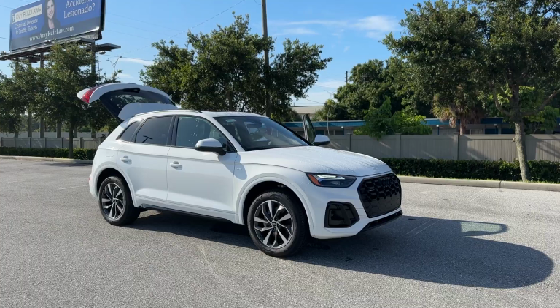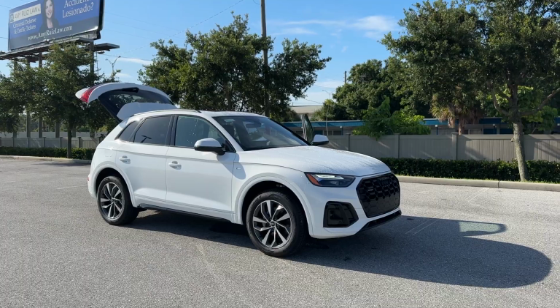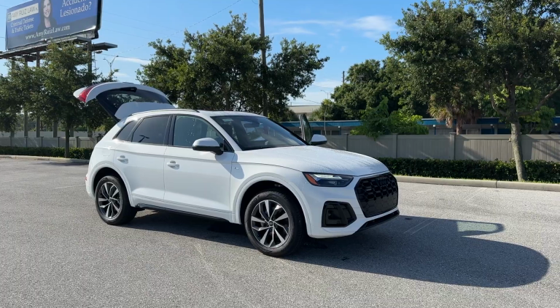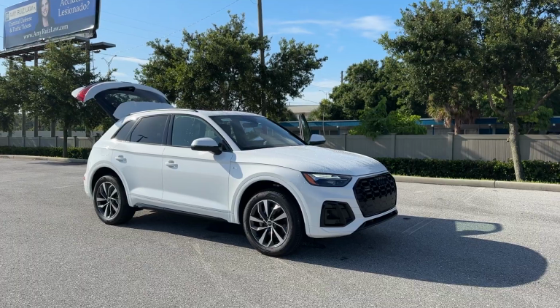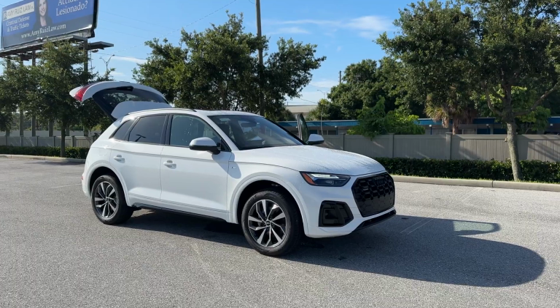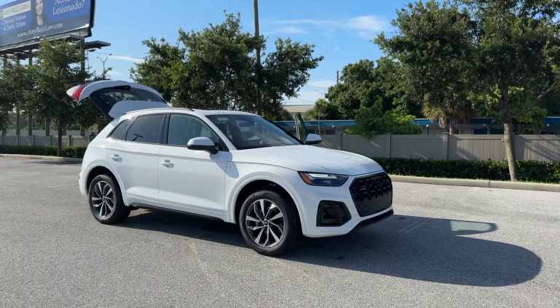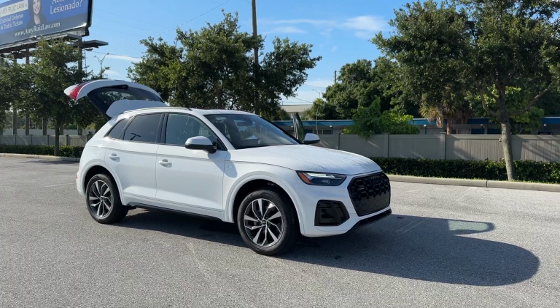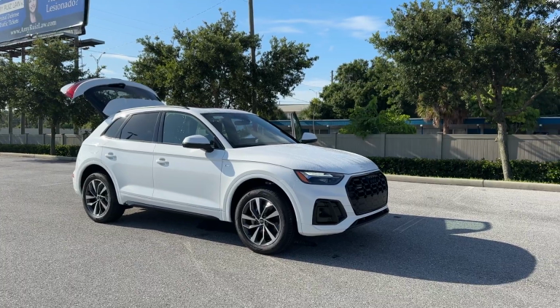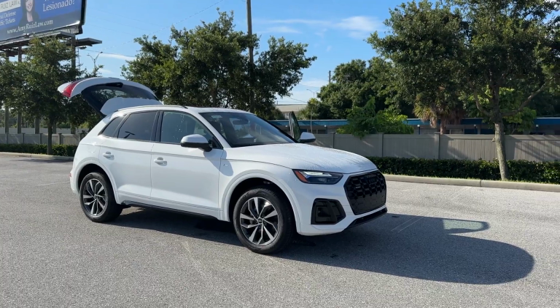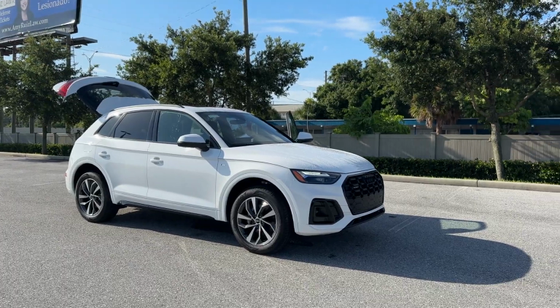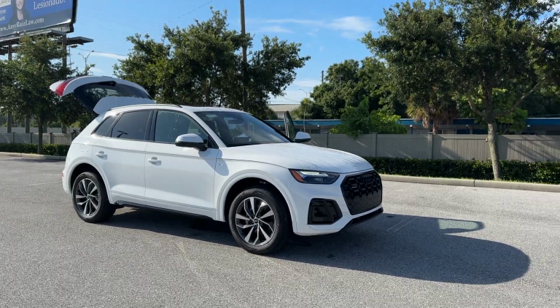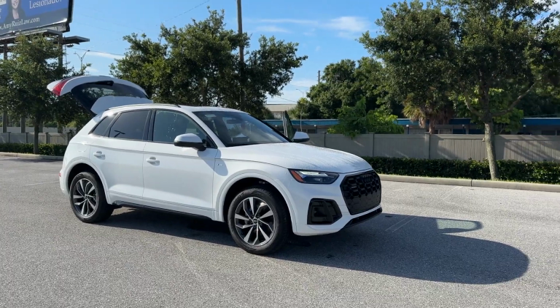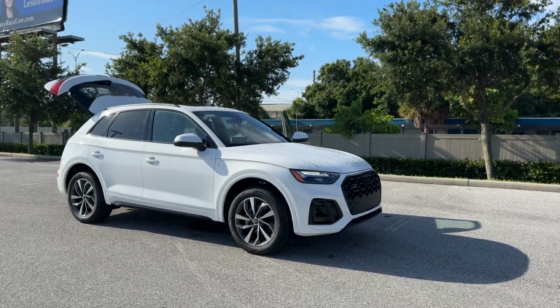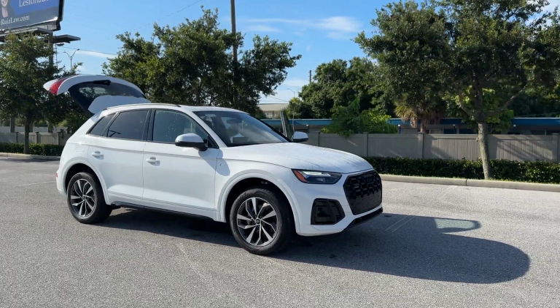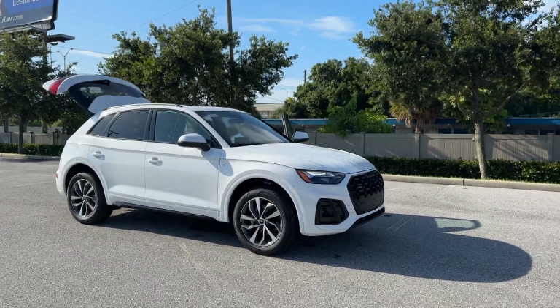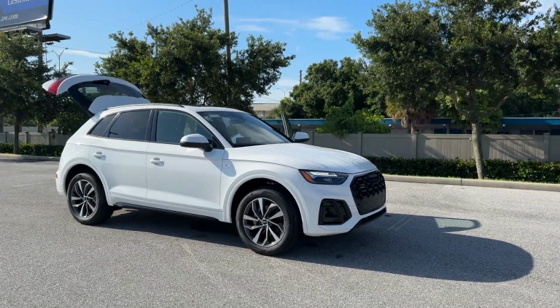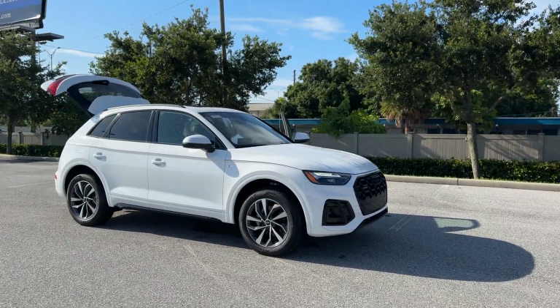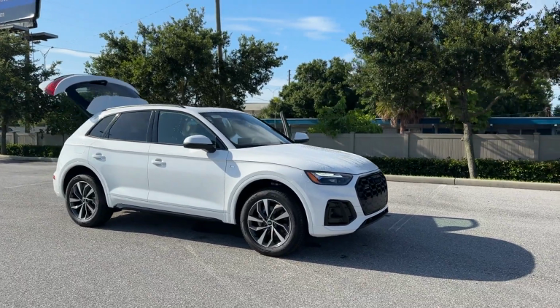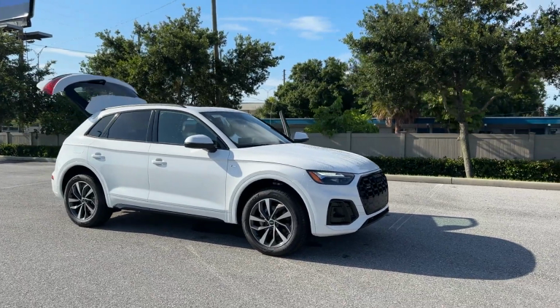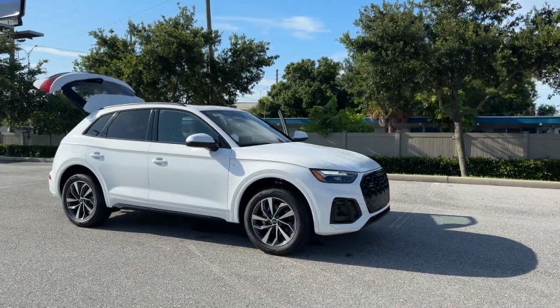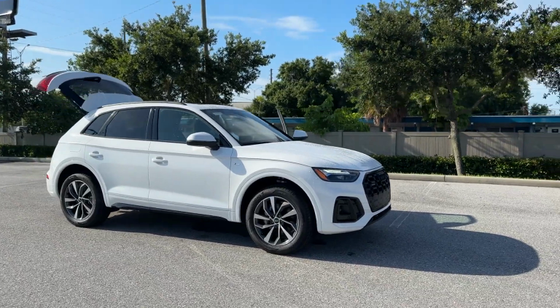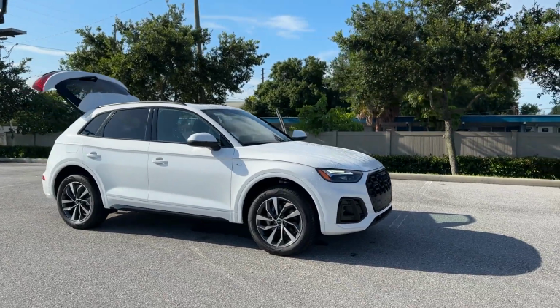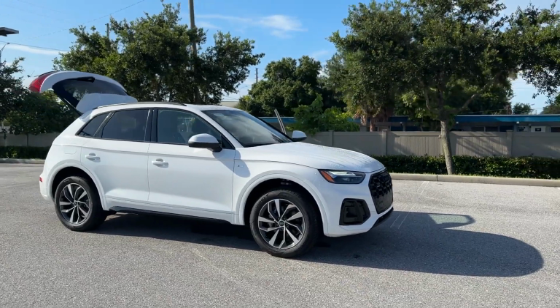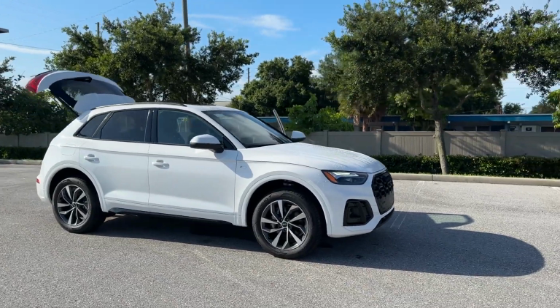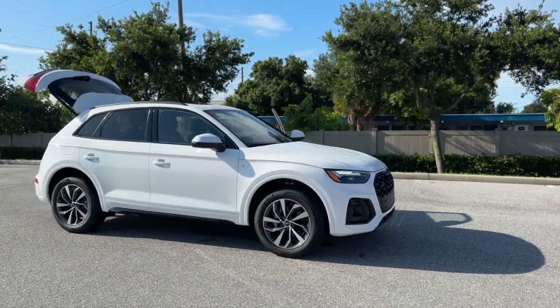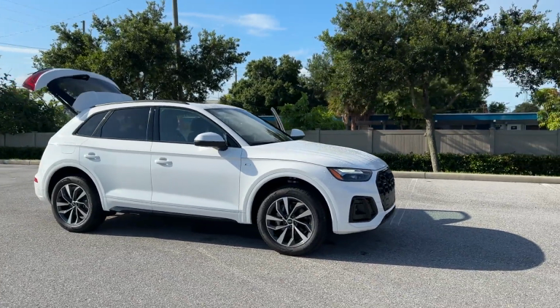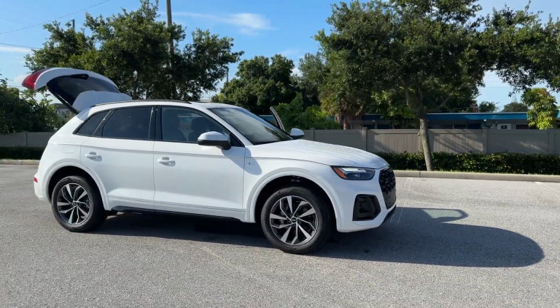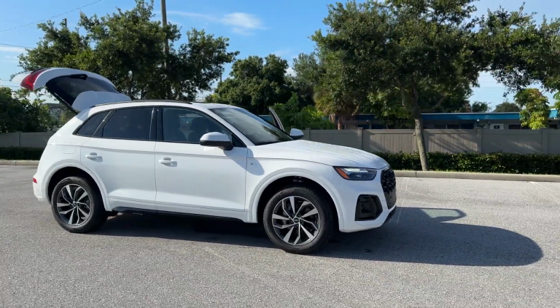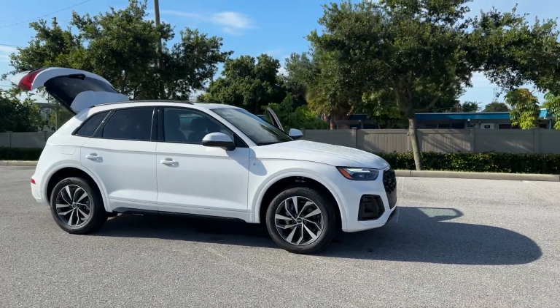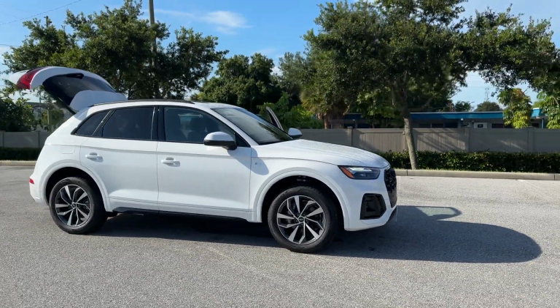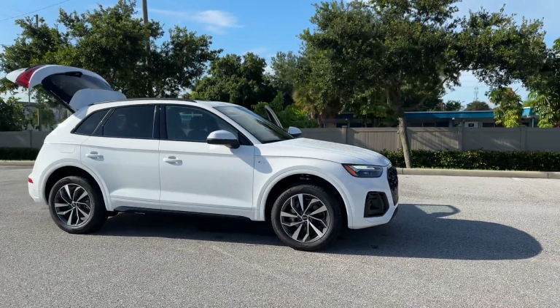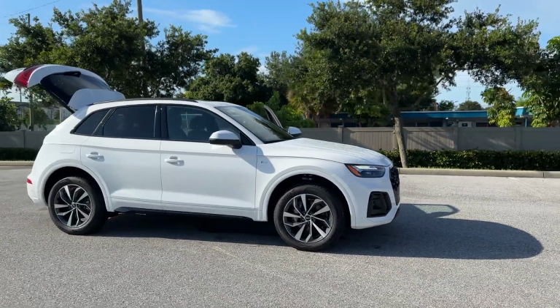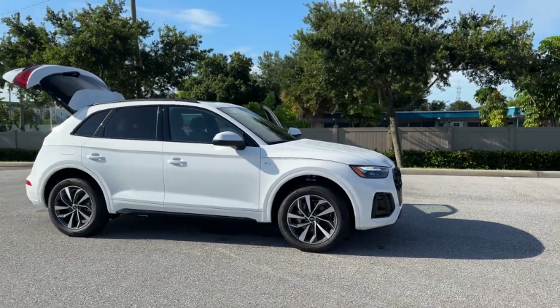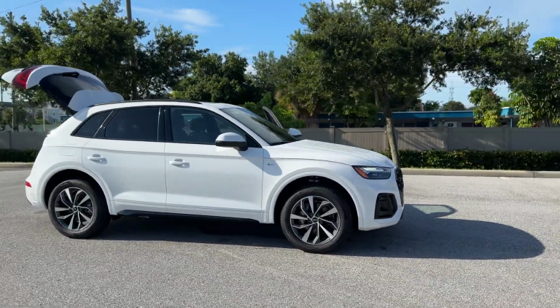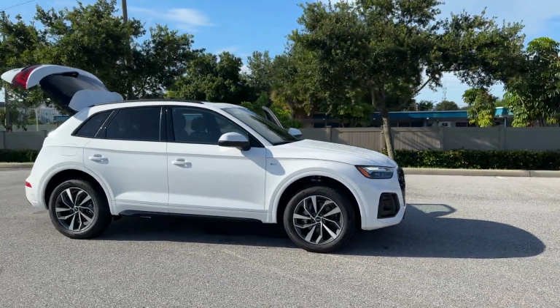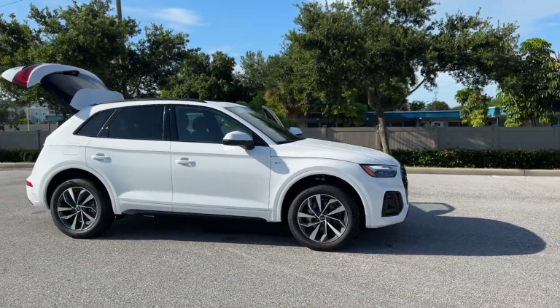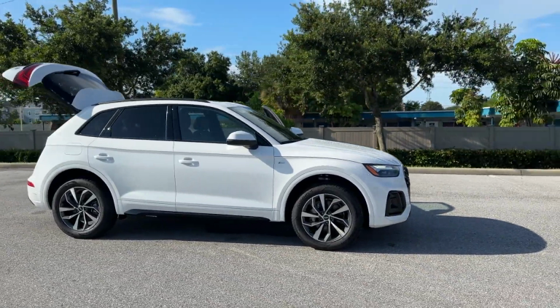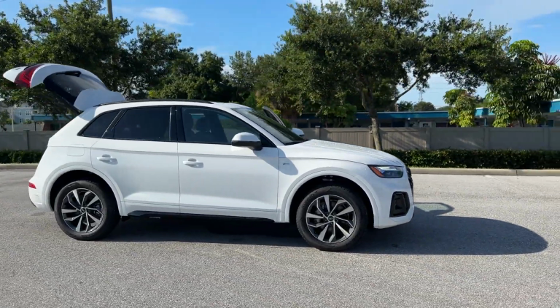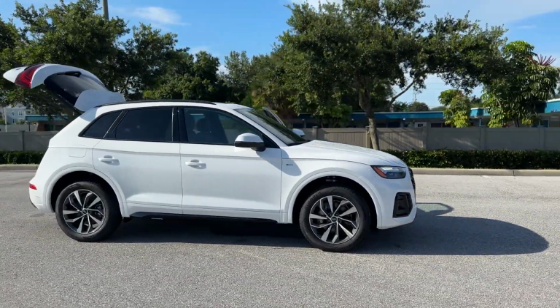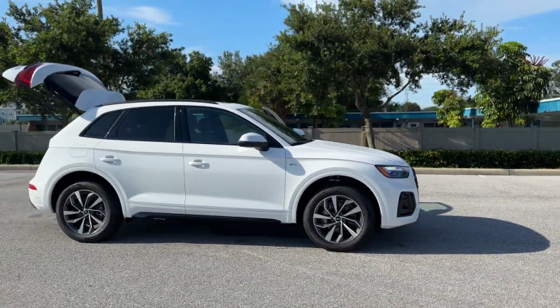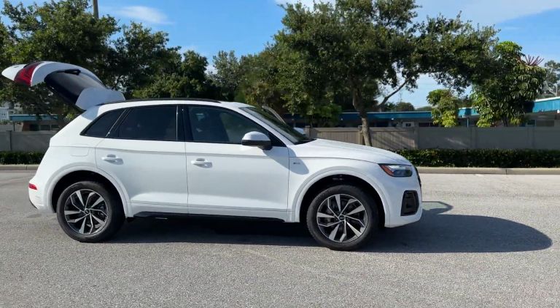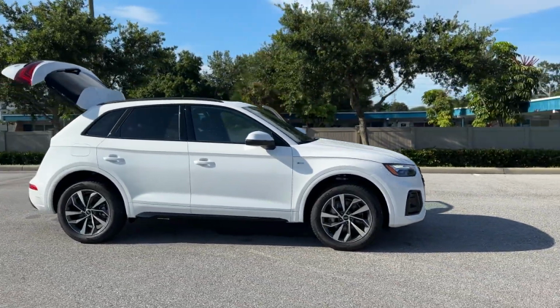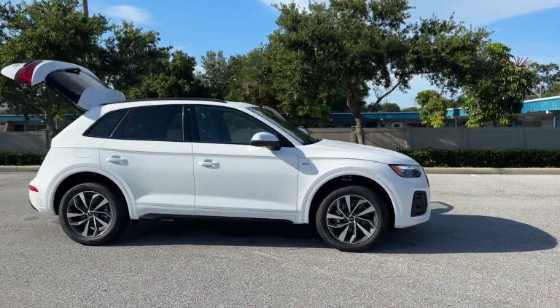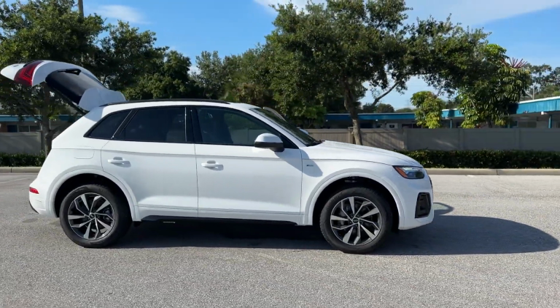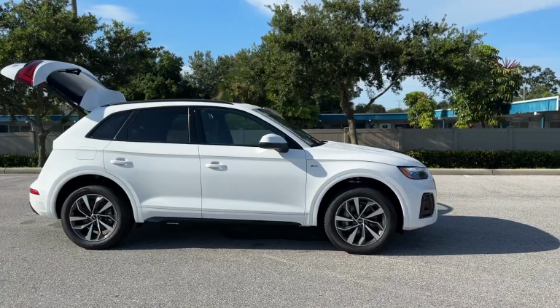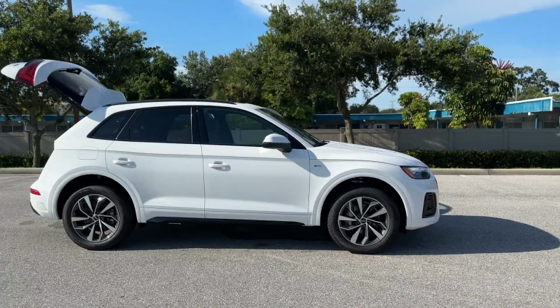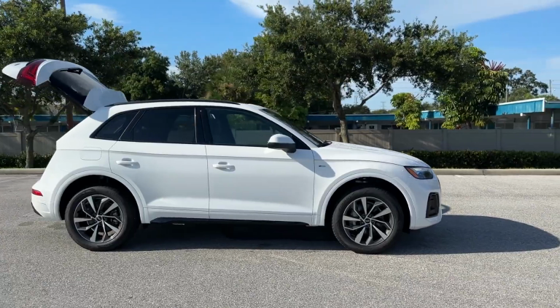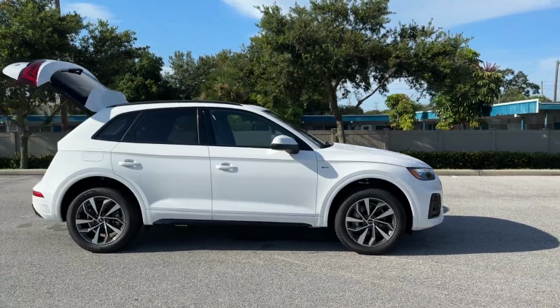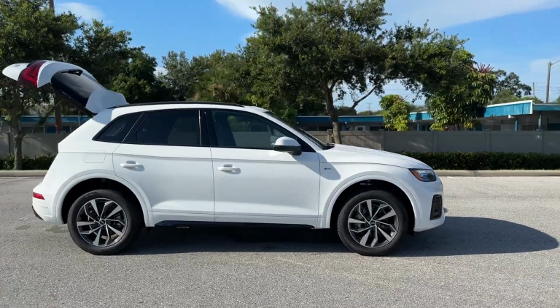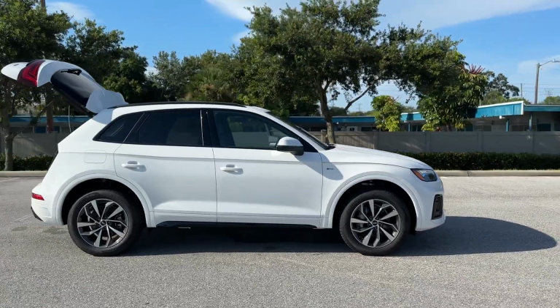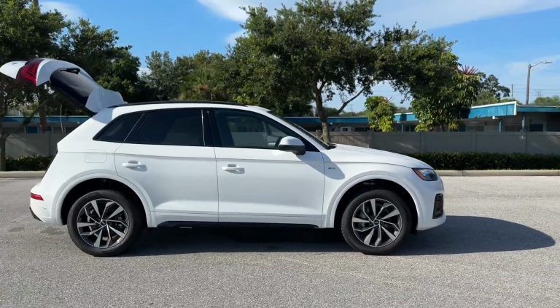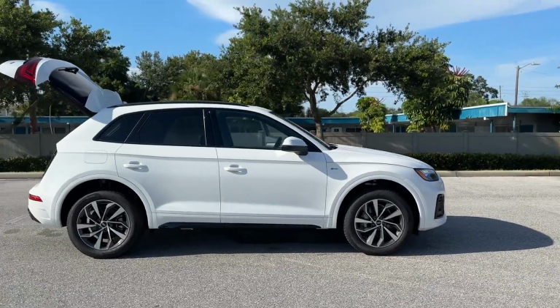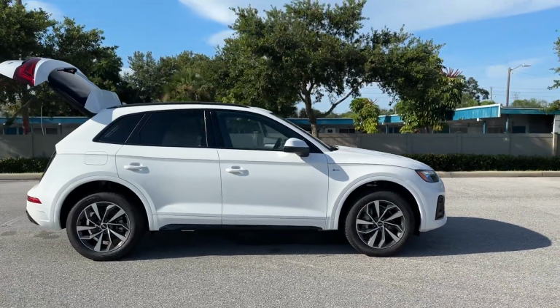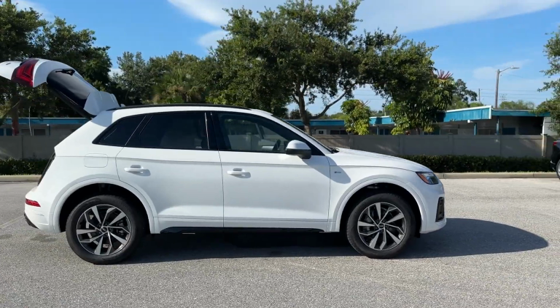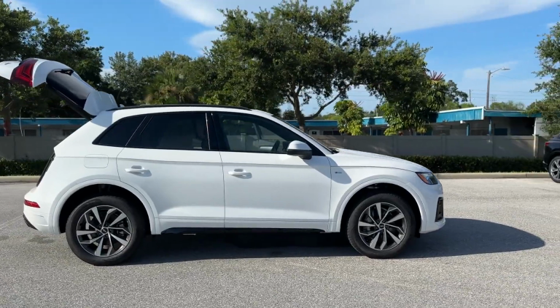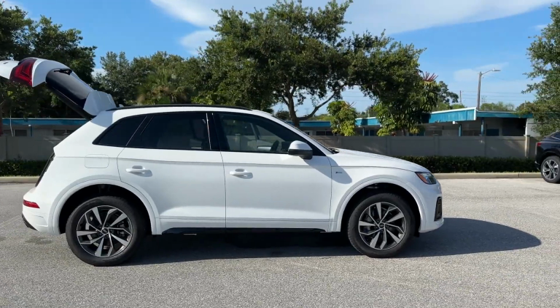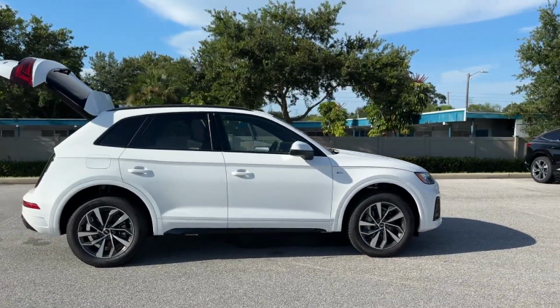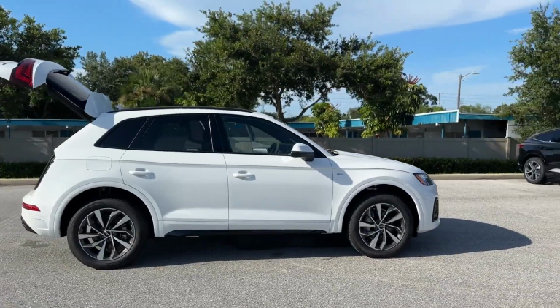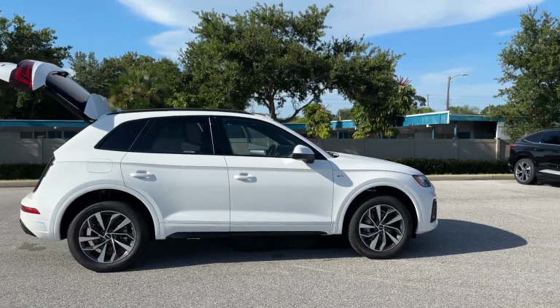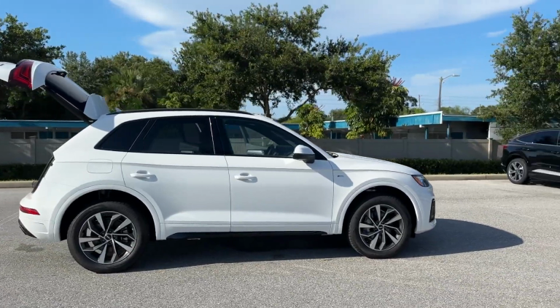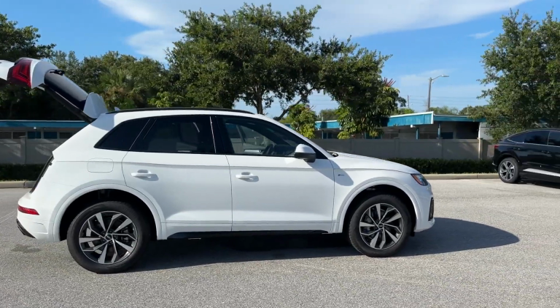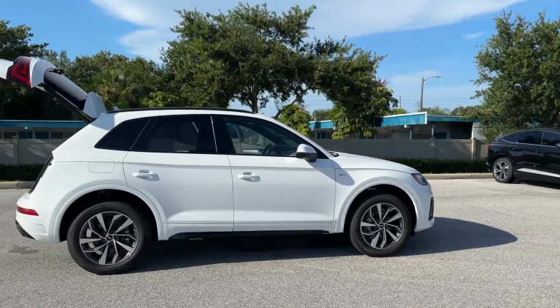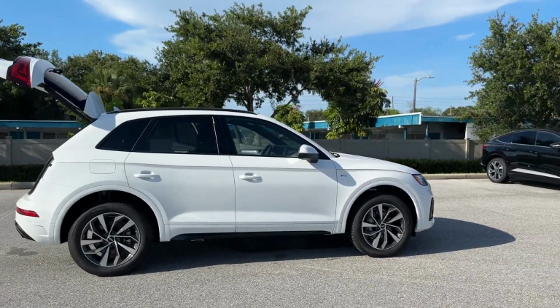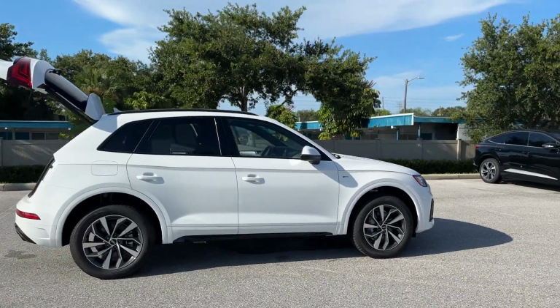2024 Audi Q5. This SUV offers space as well as power and performance.